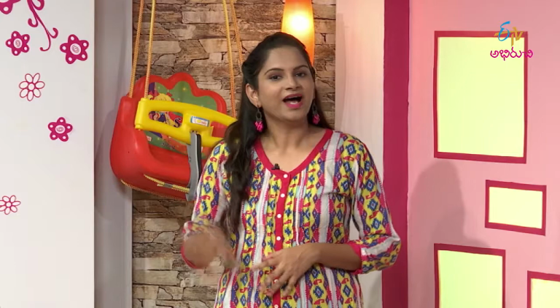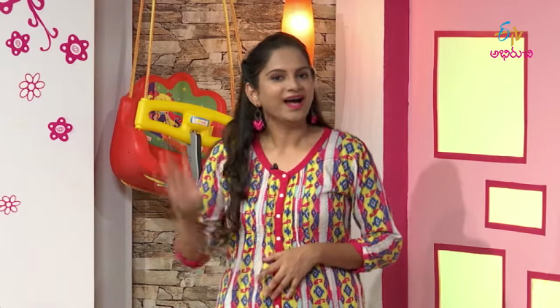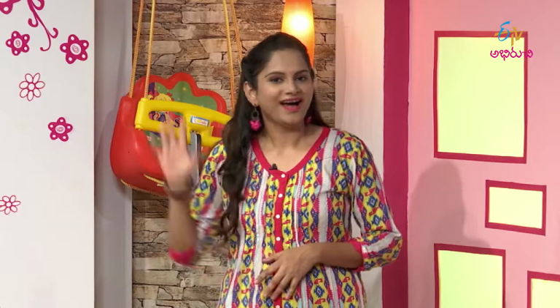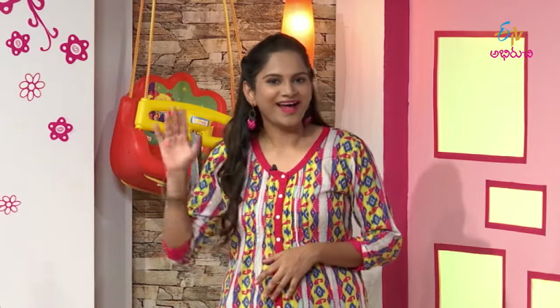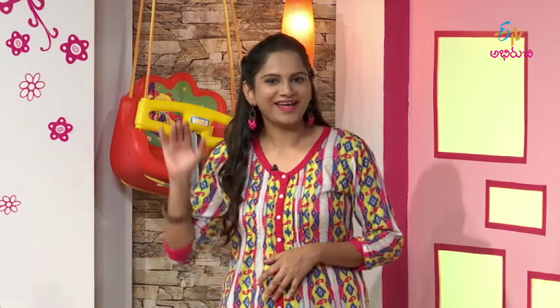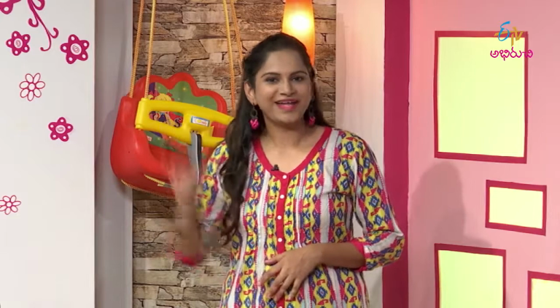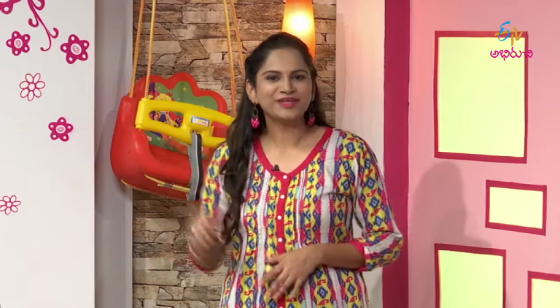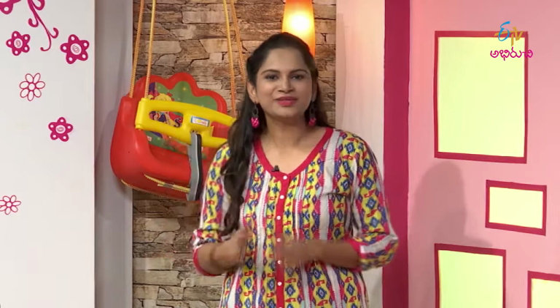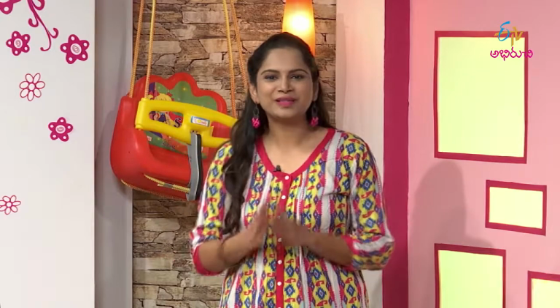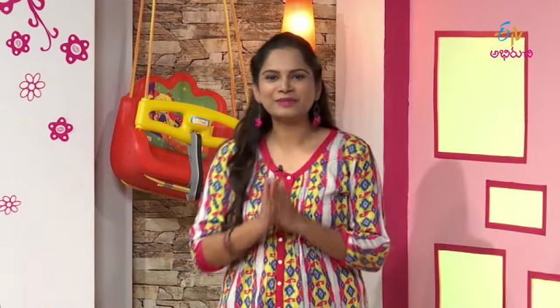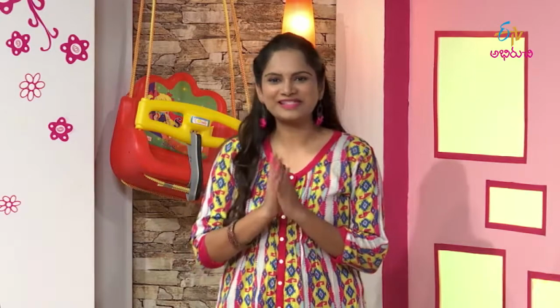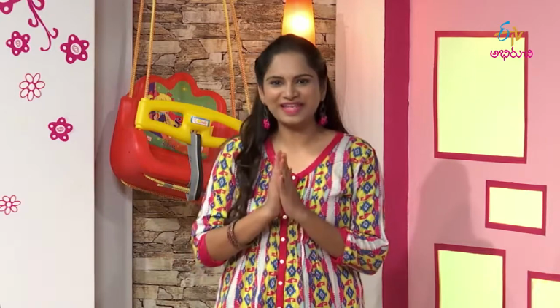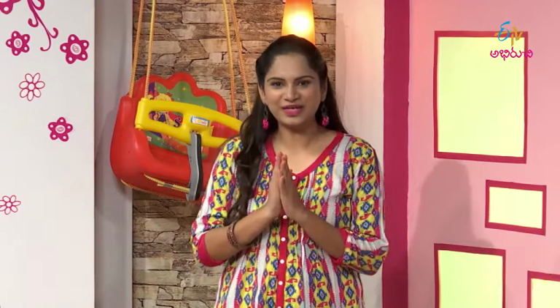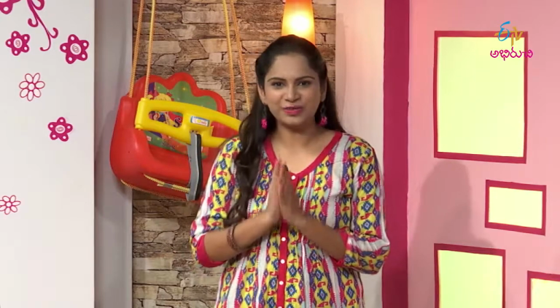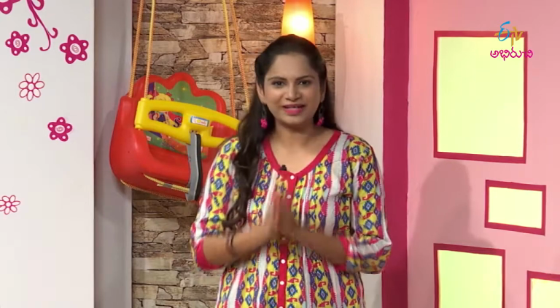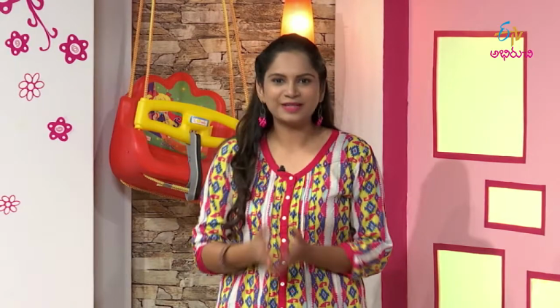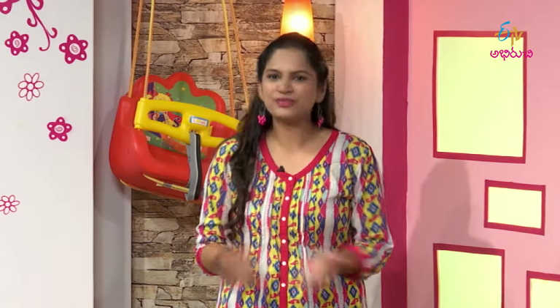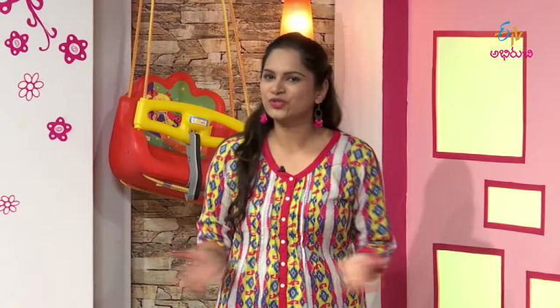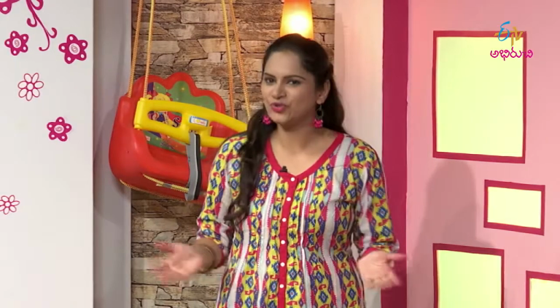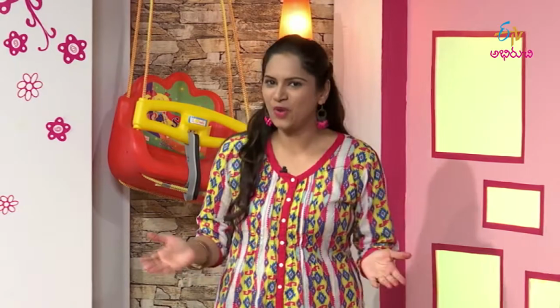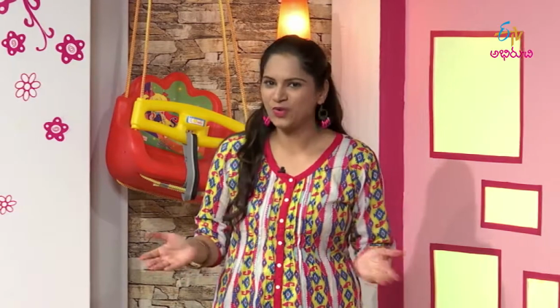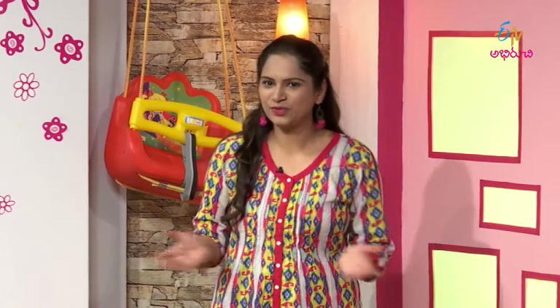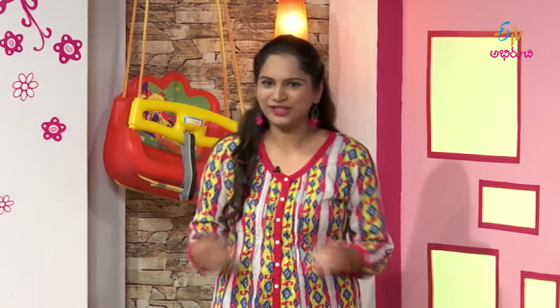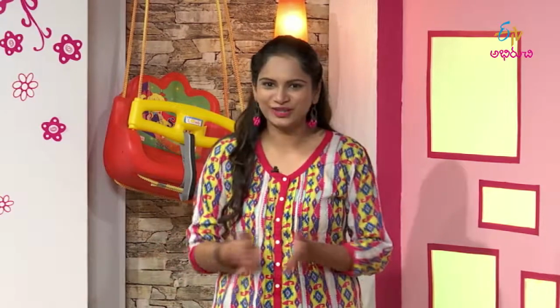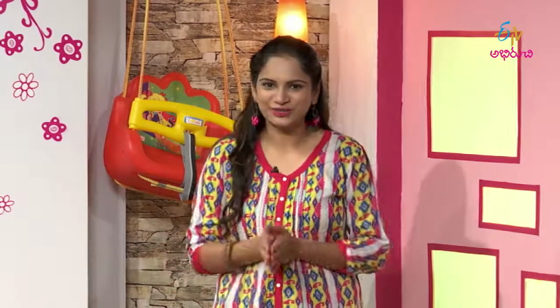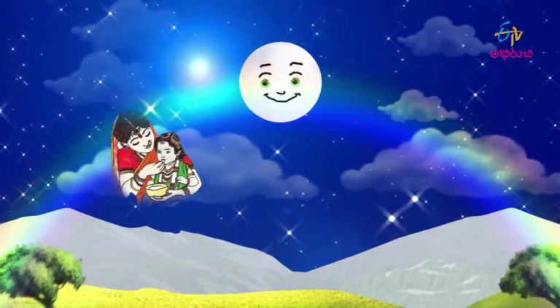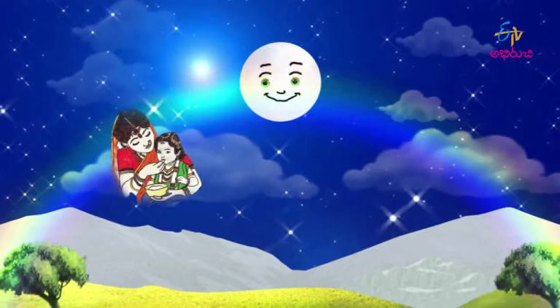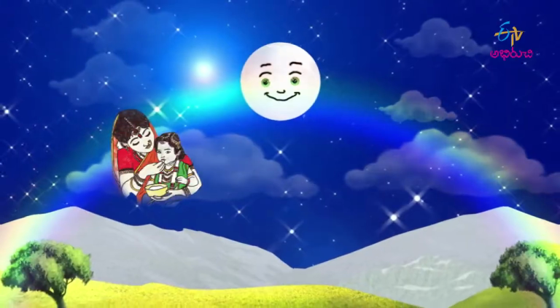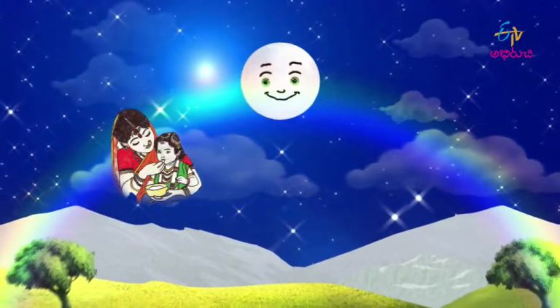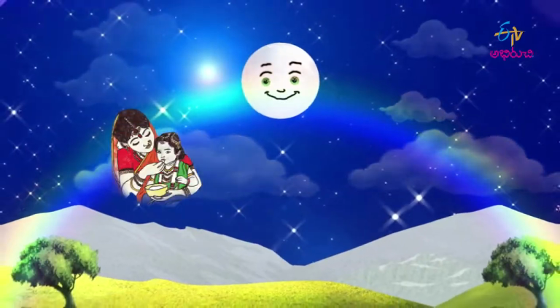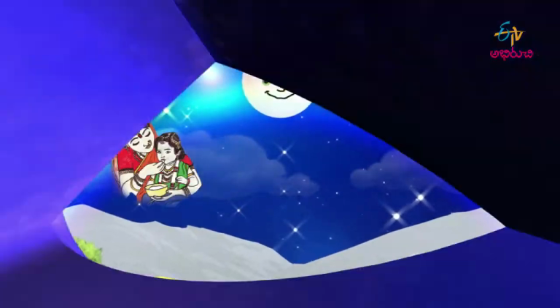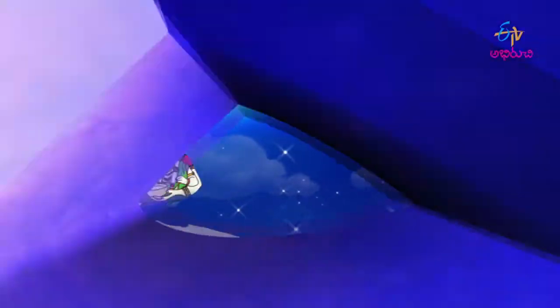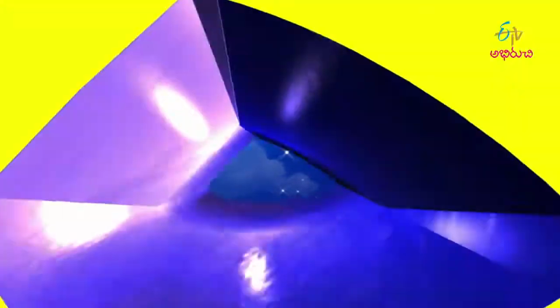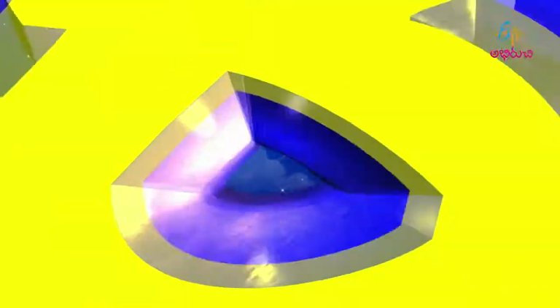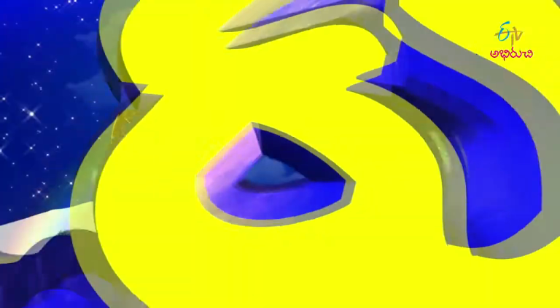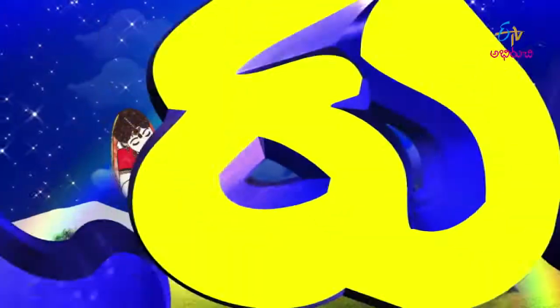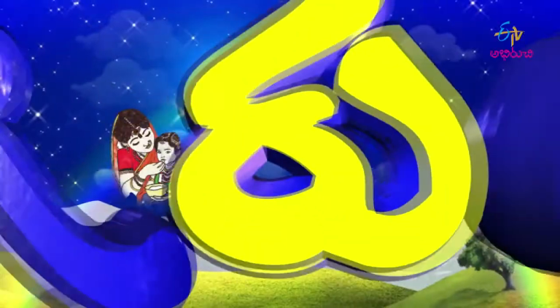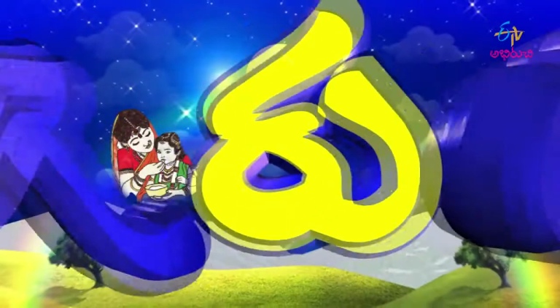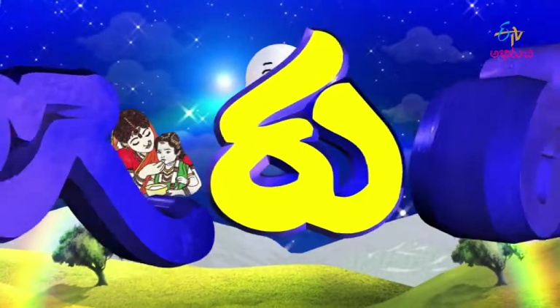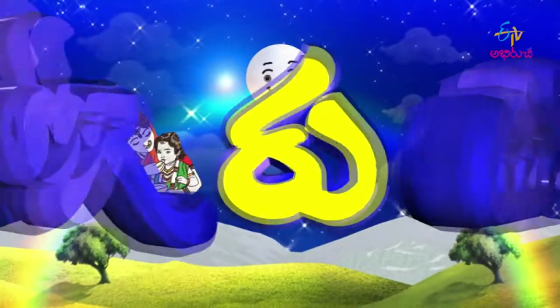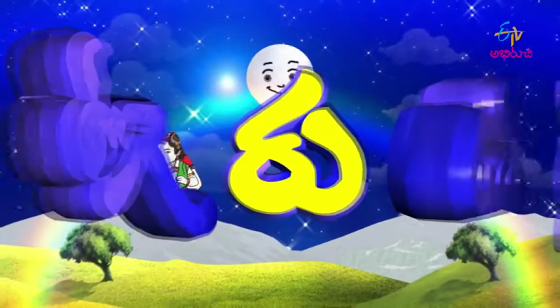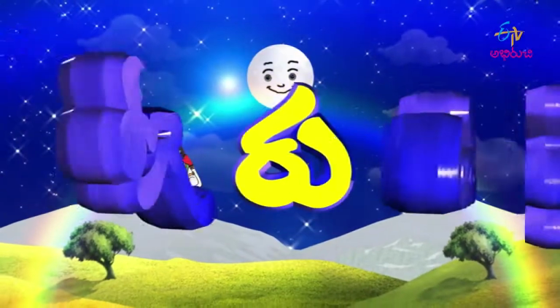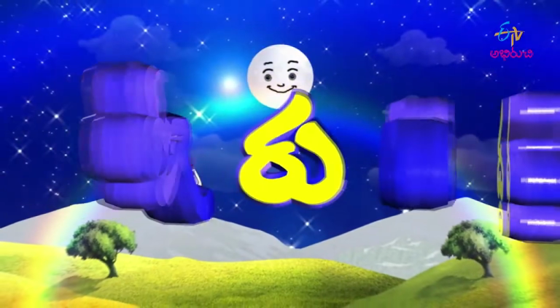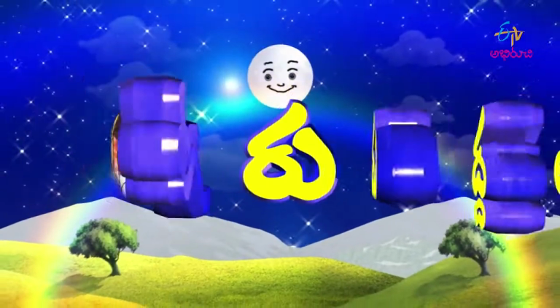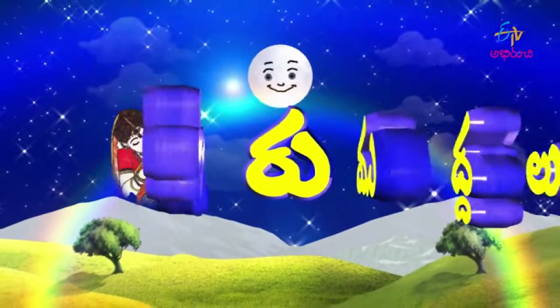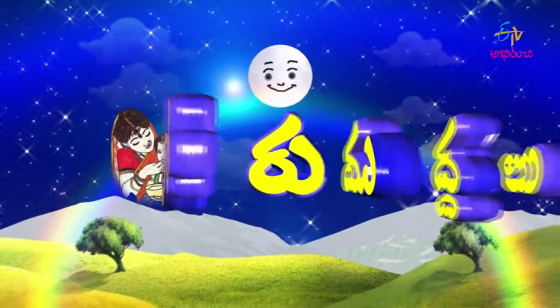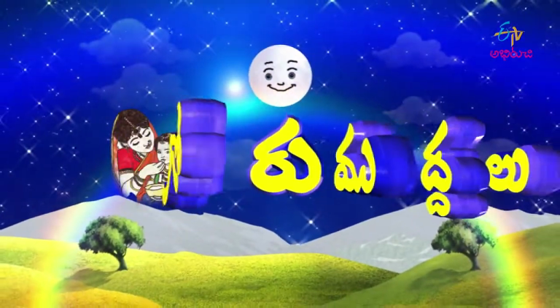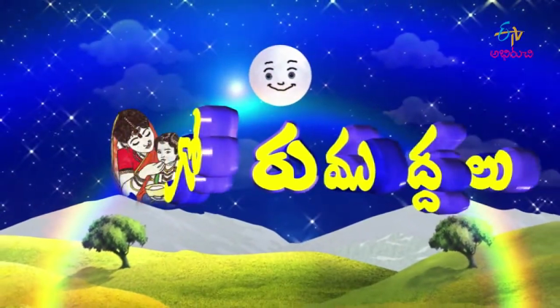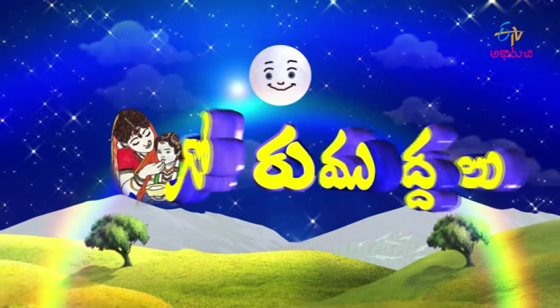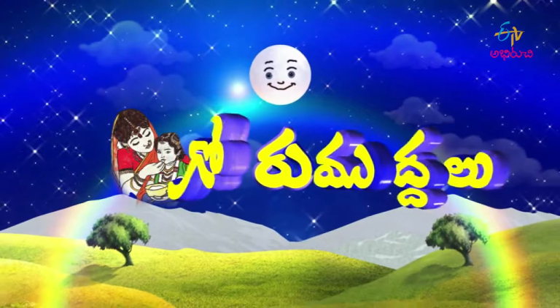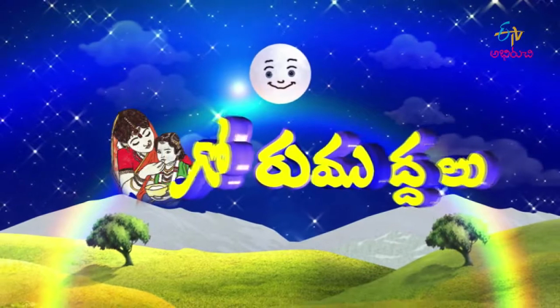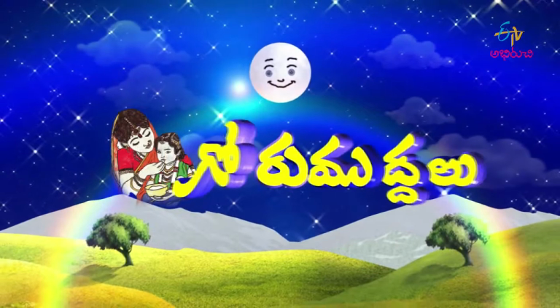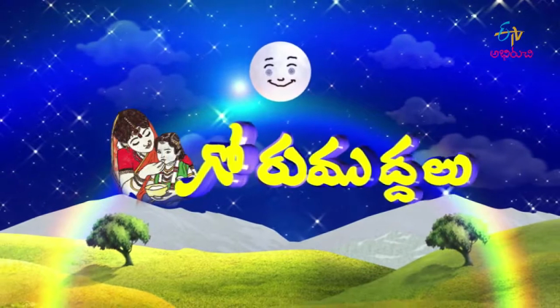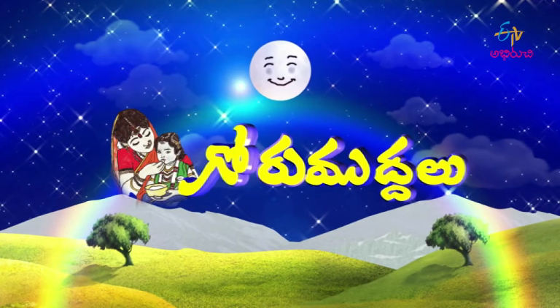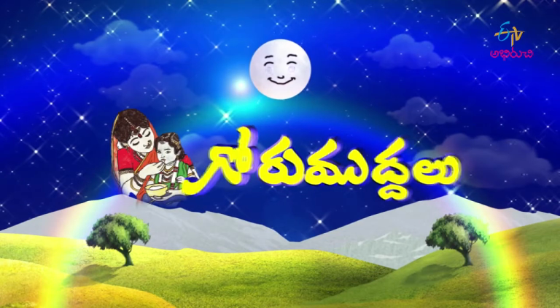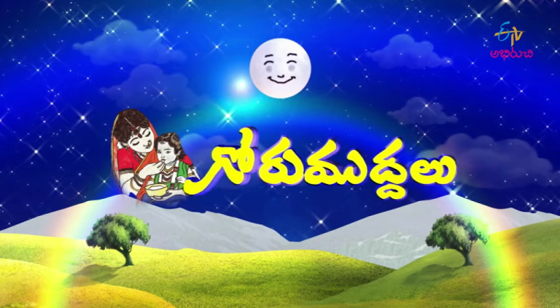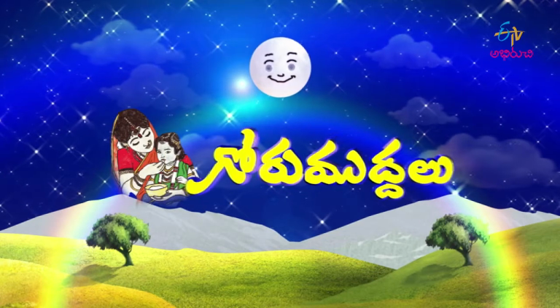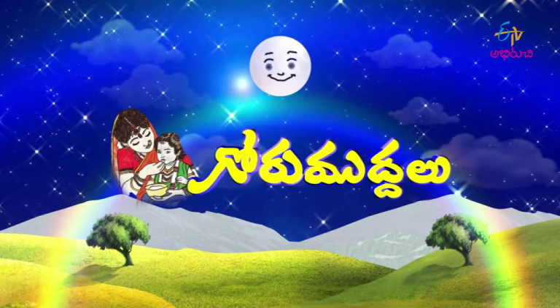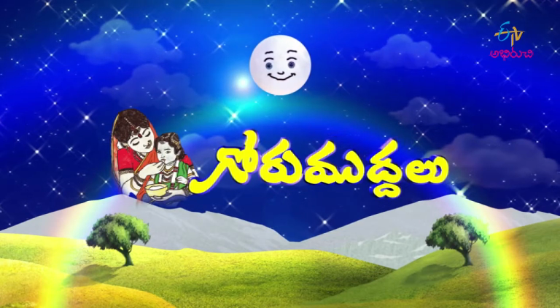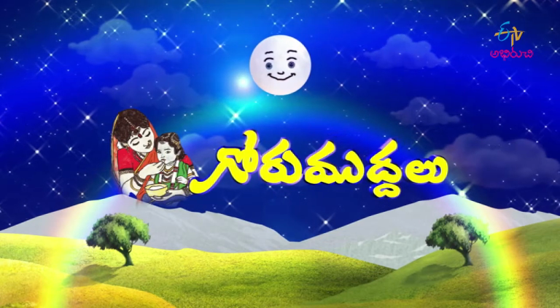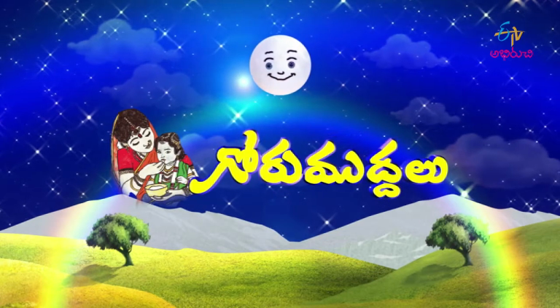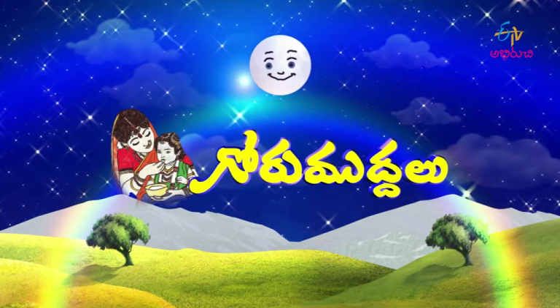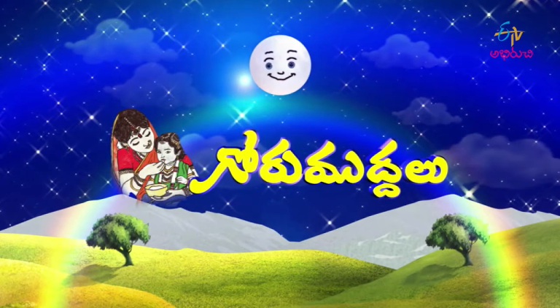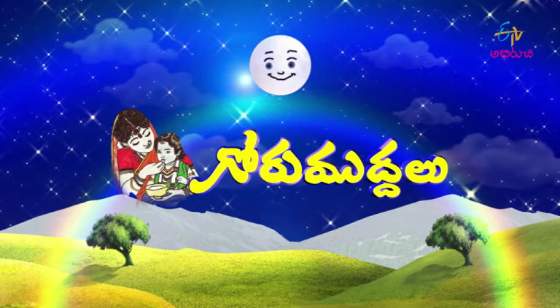Hi, Hello, Namaste! Welcome to GORUMUDDALU, GORUMUDDALU!